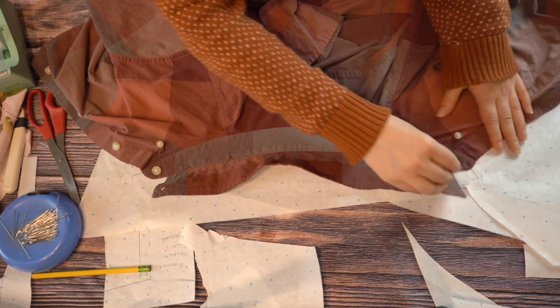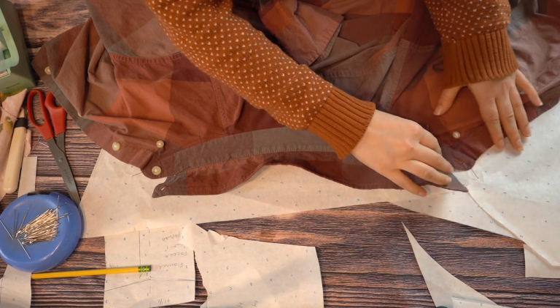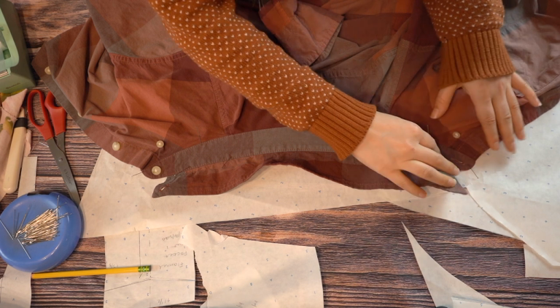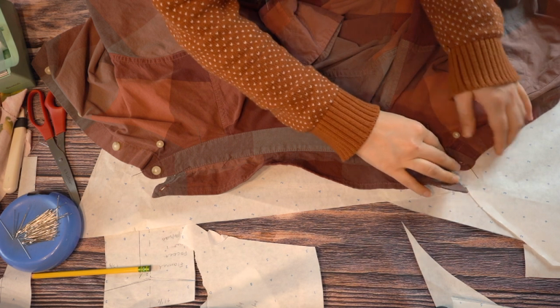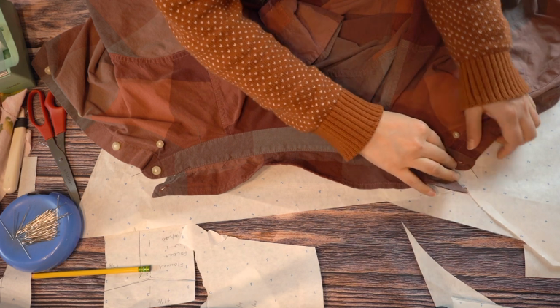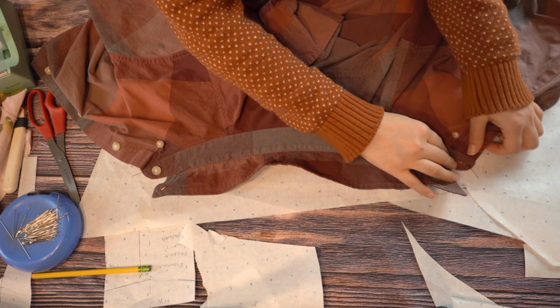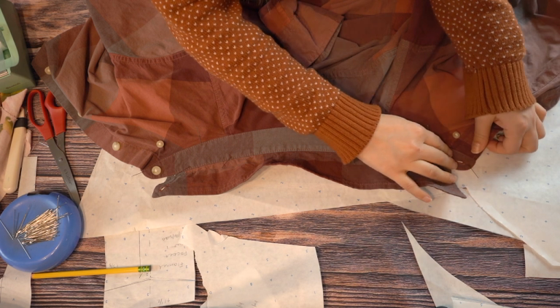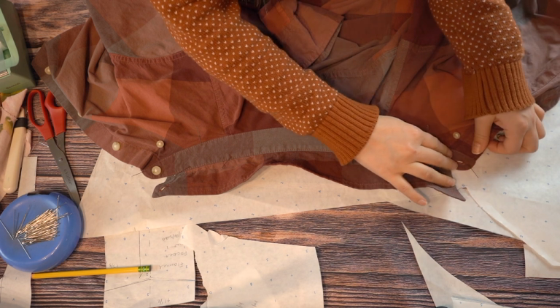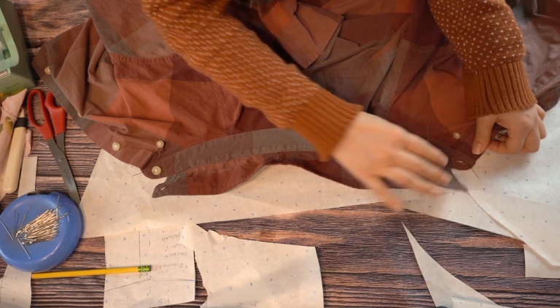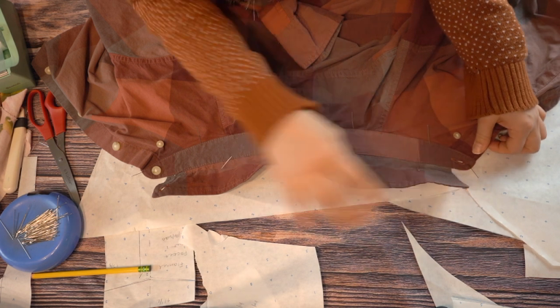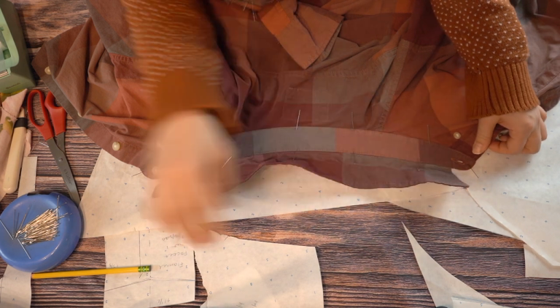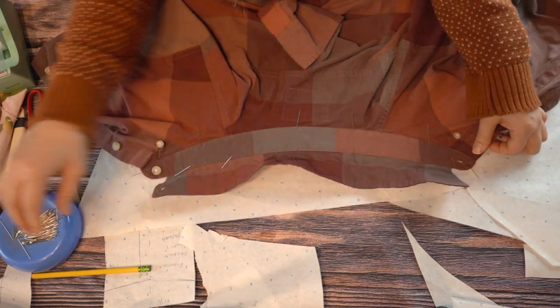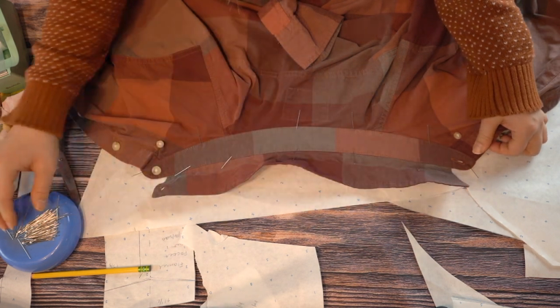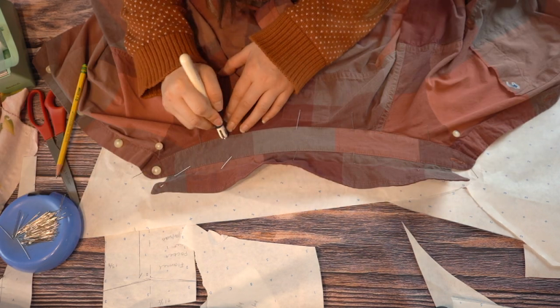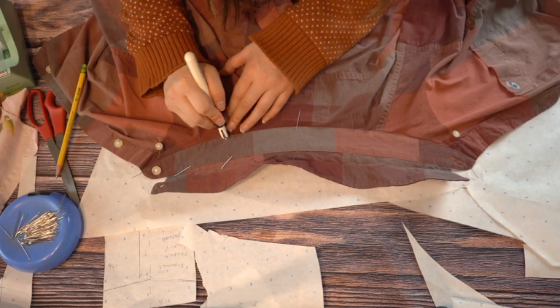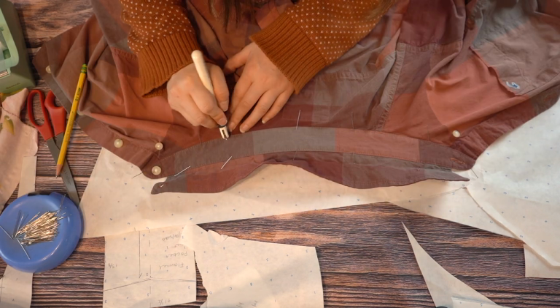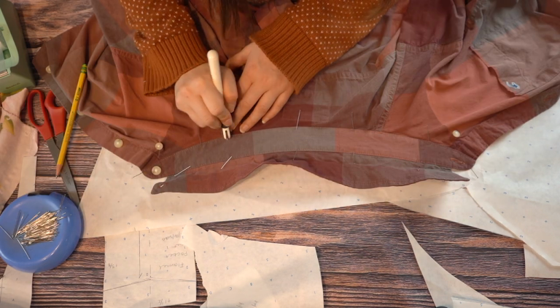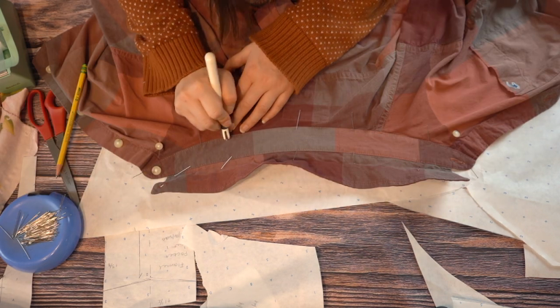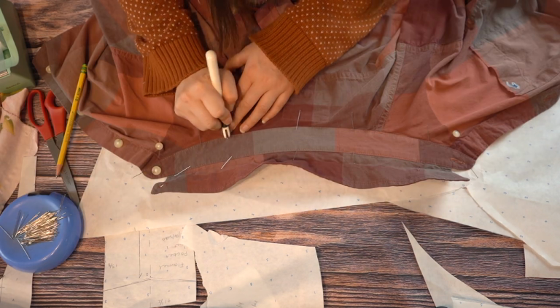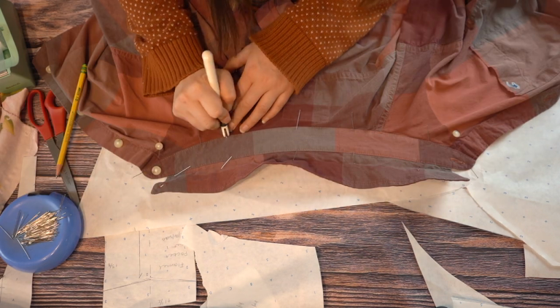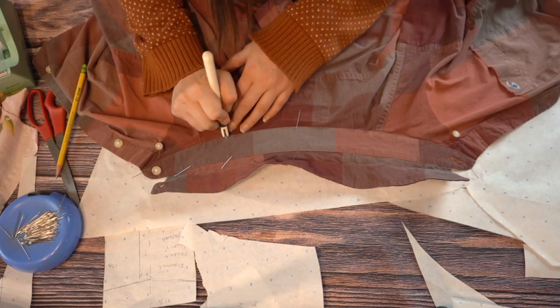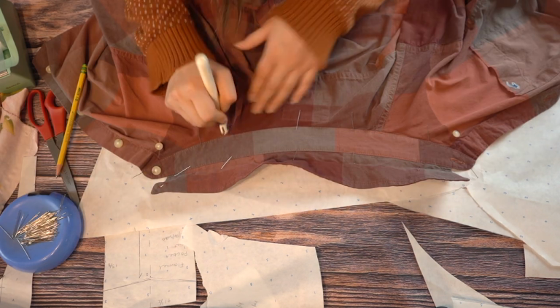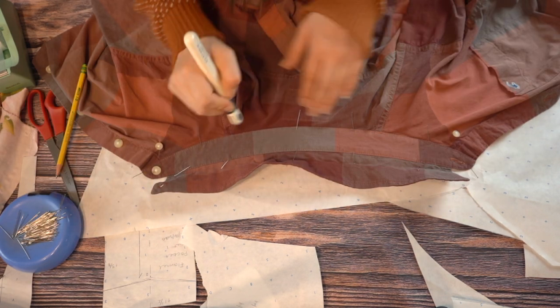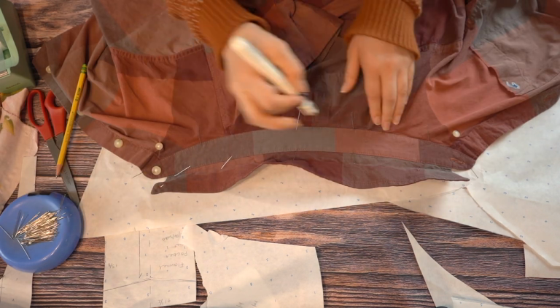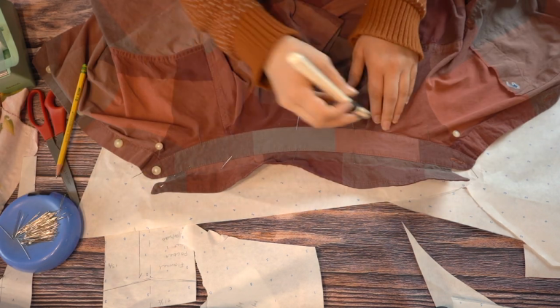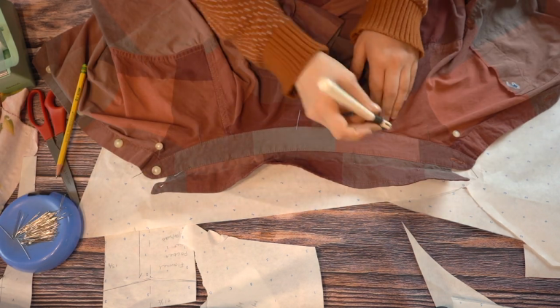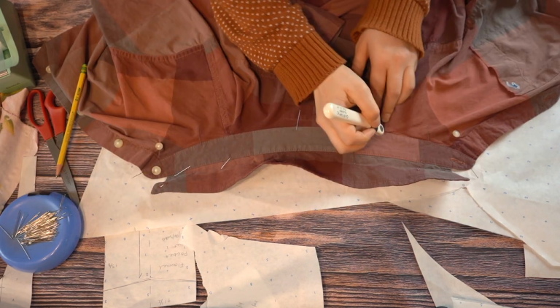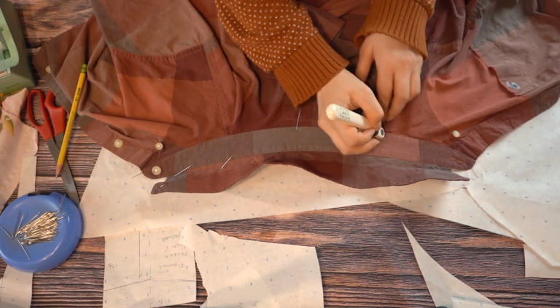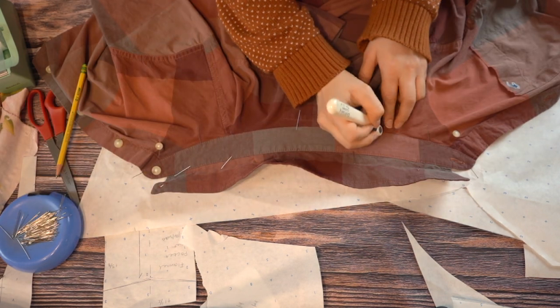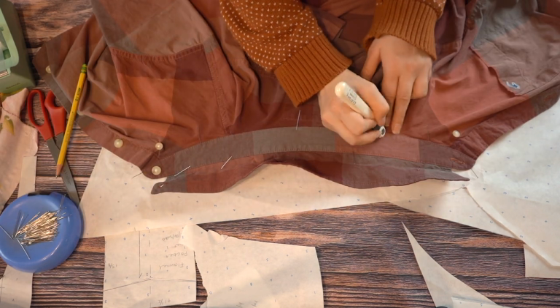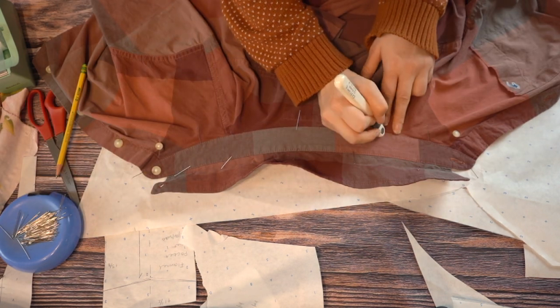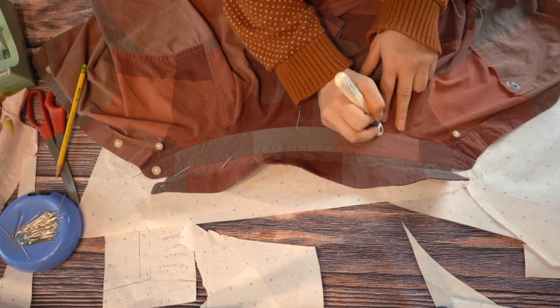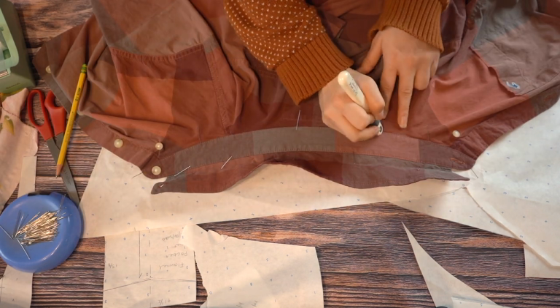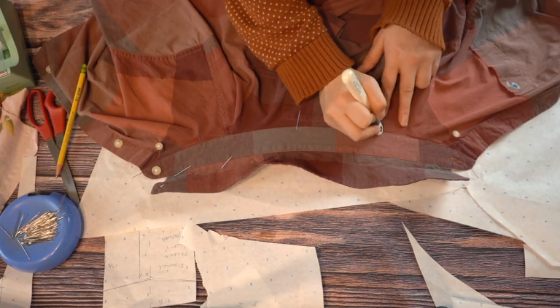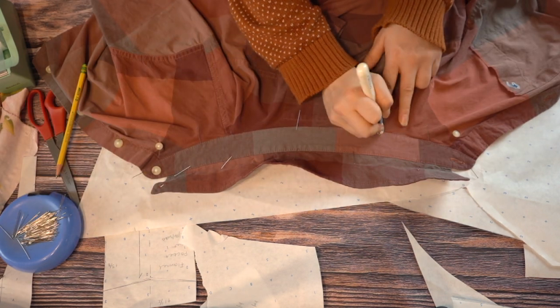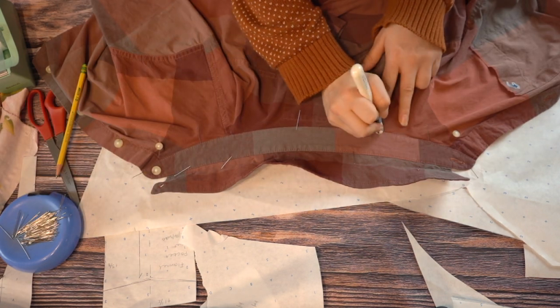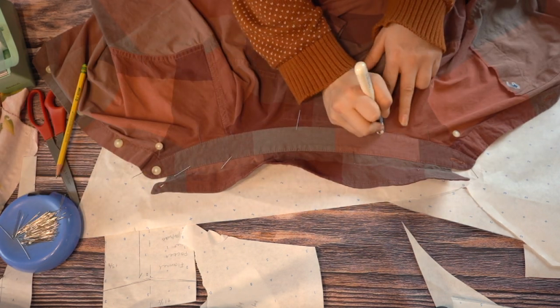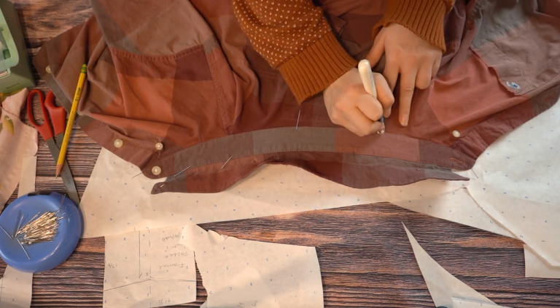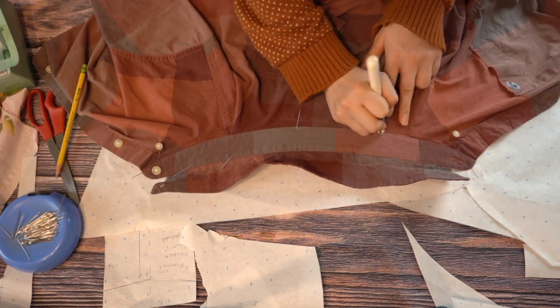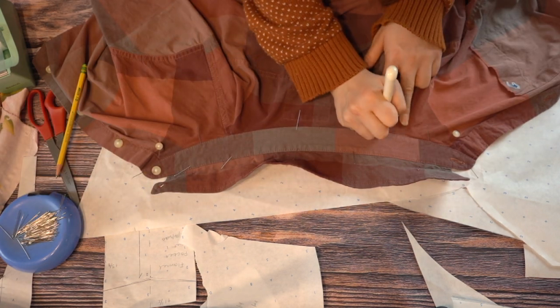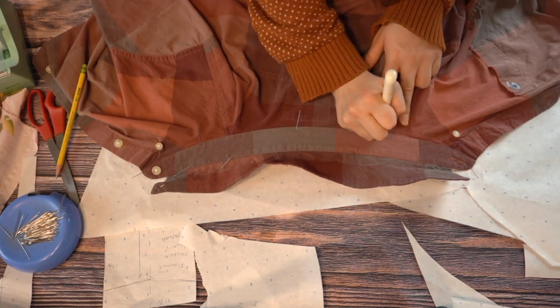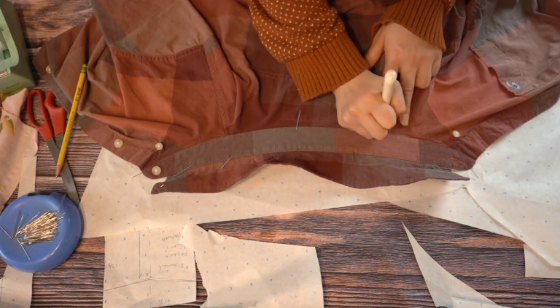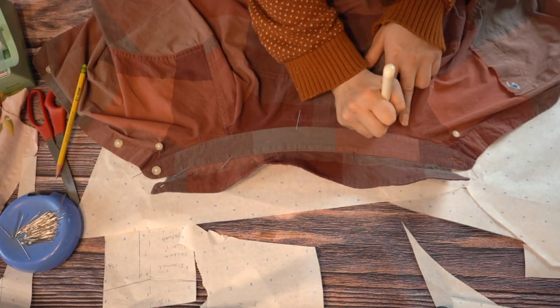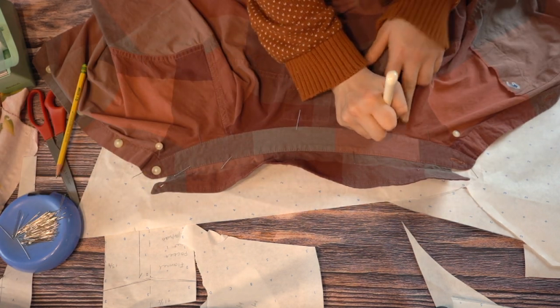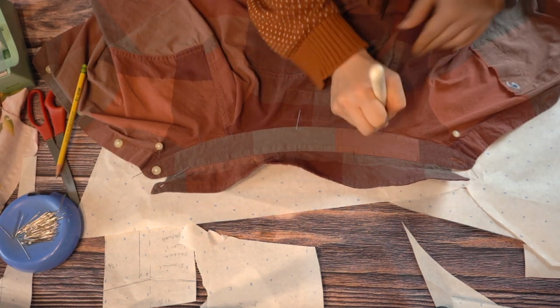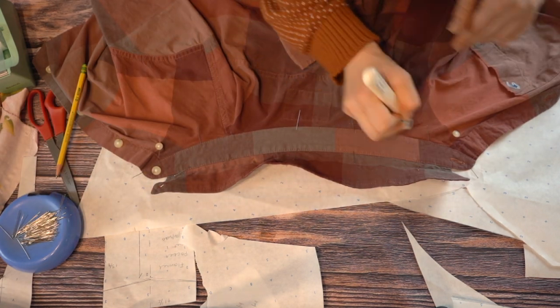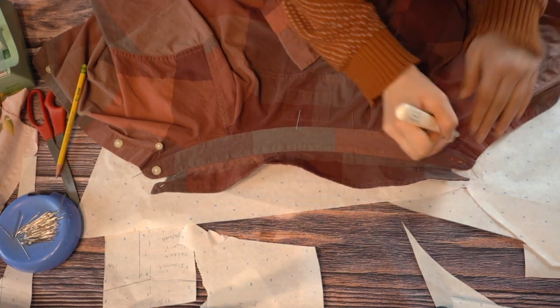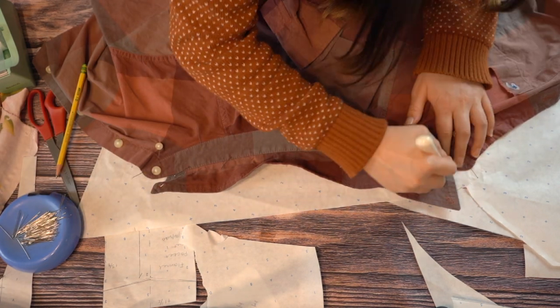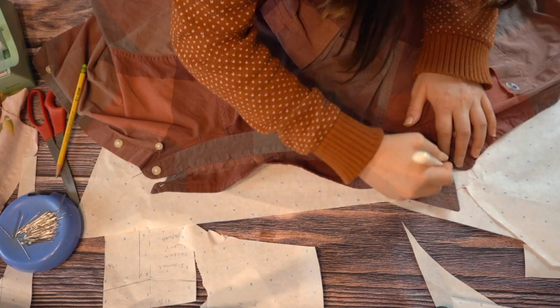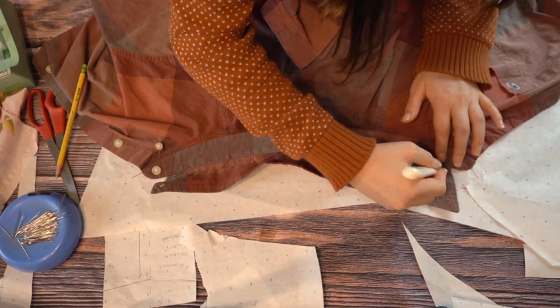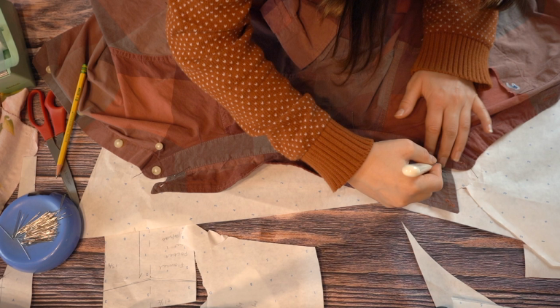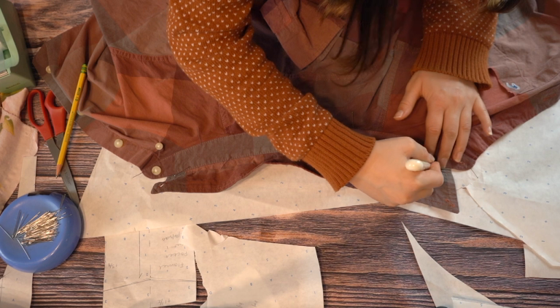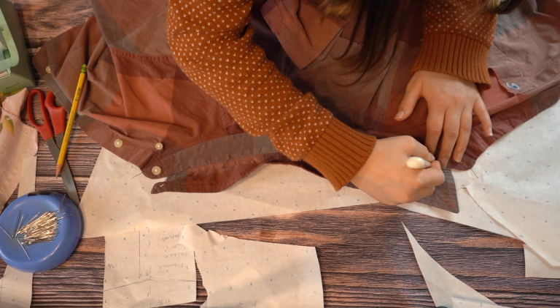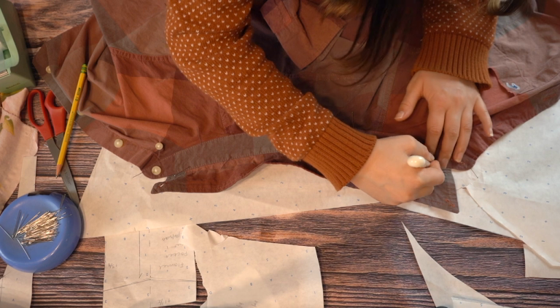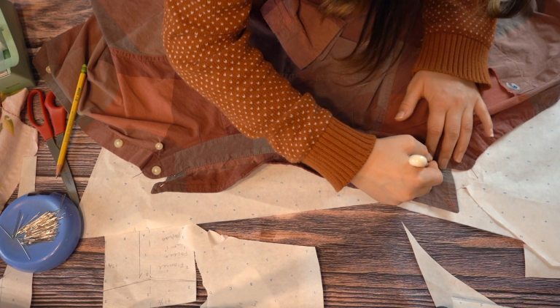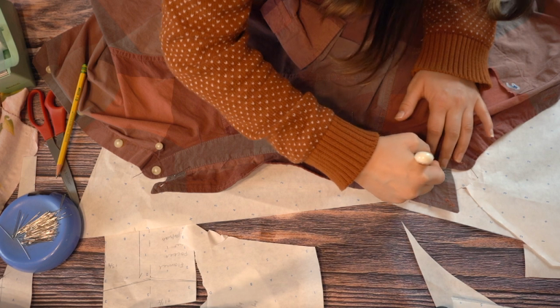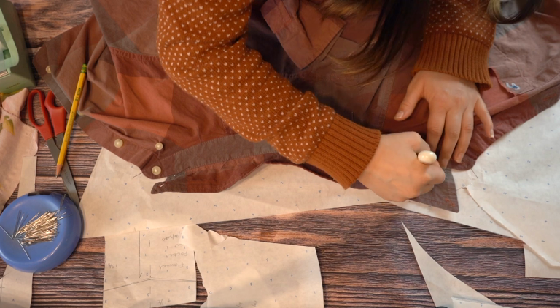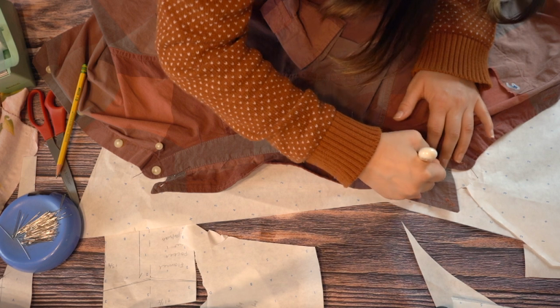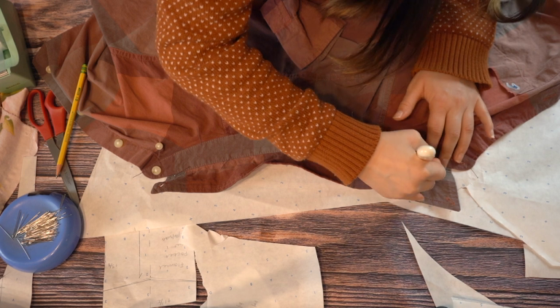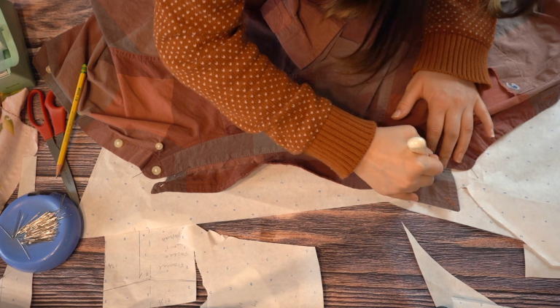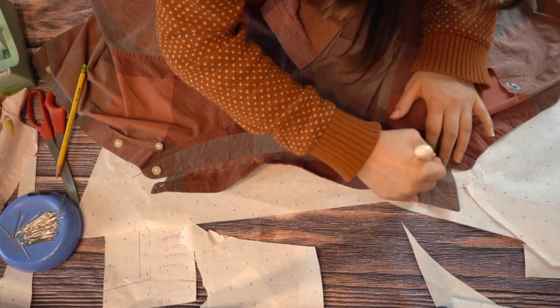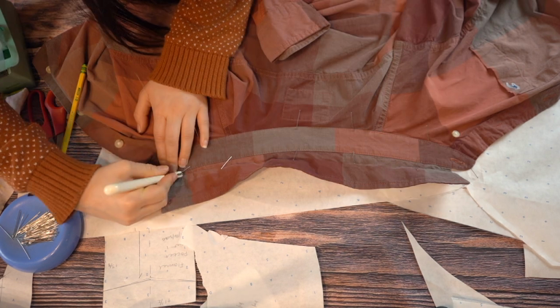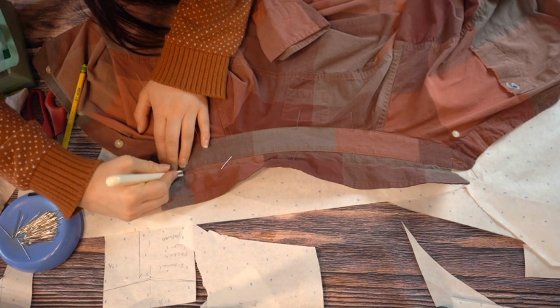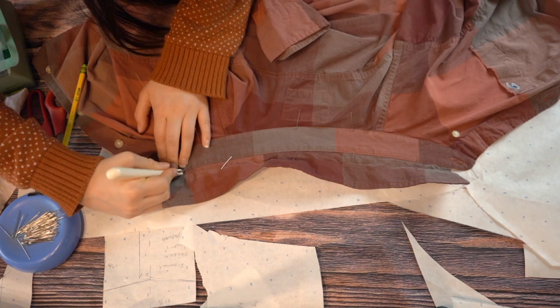For pieces that span across several seams, I mark a notch at those junctions so I can match them up and keep everything even when I'm sewing it all together.